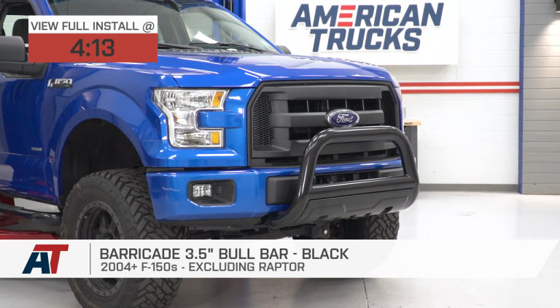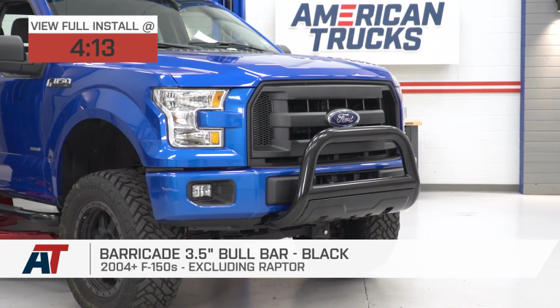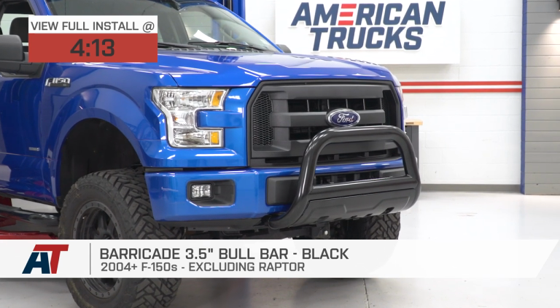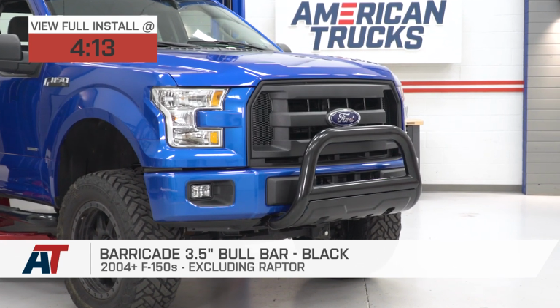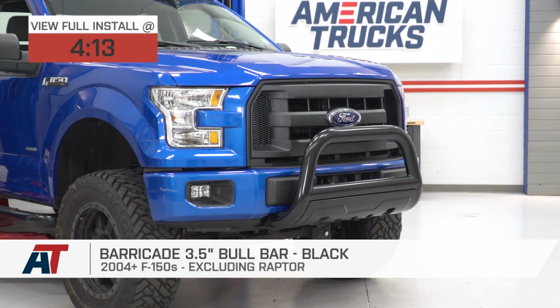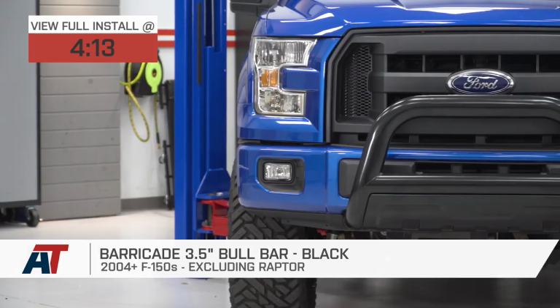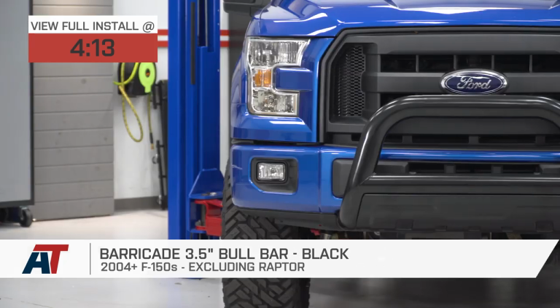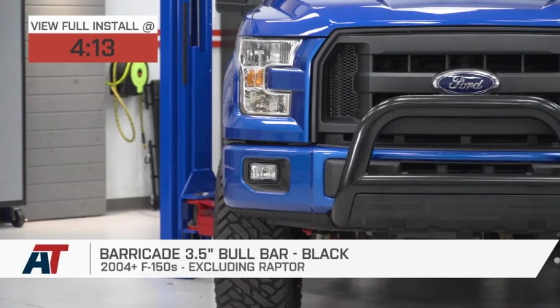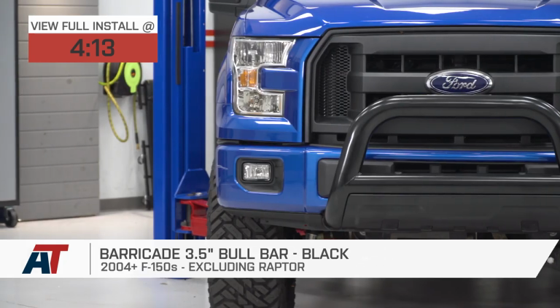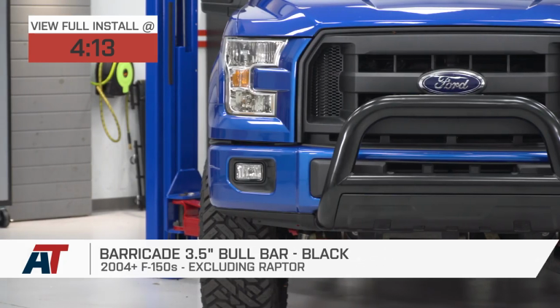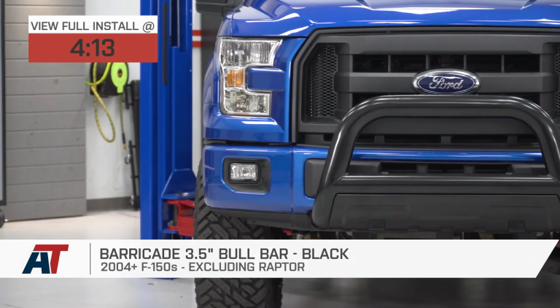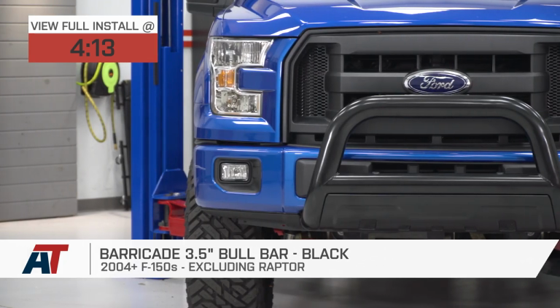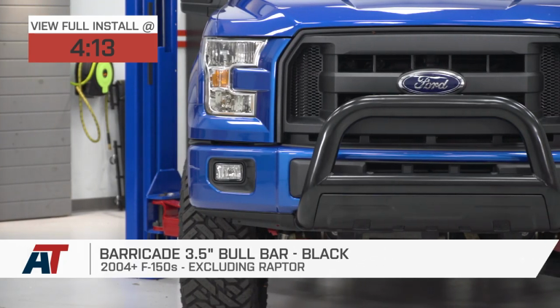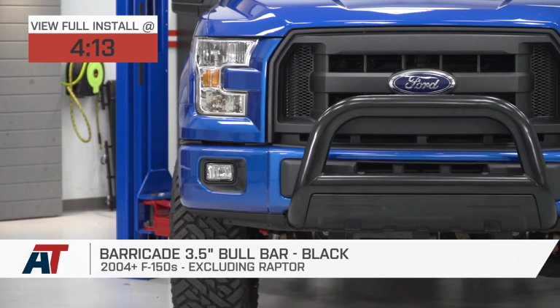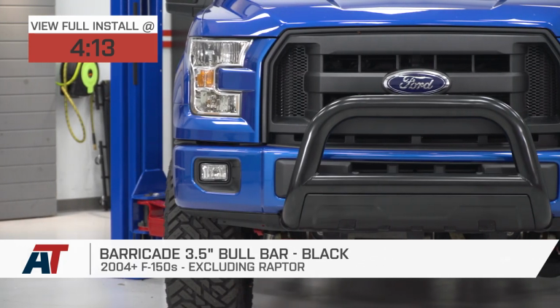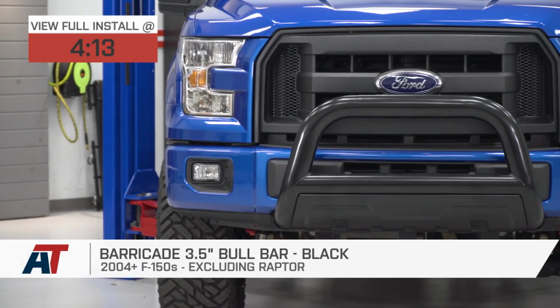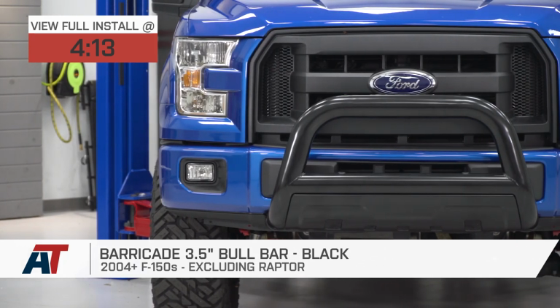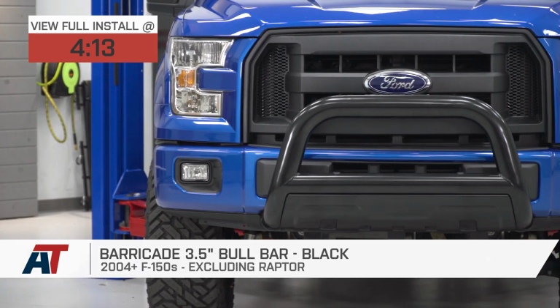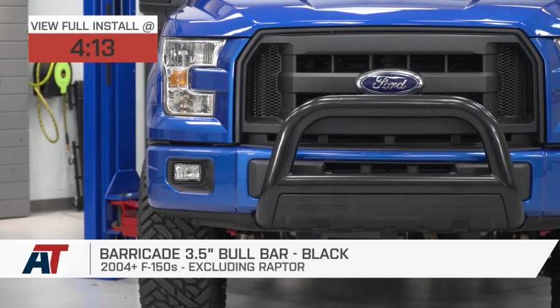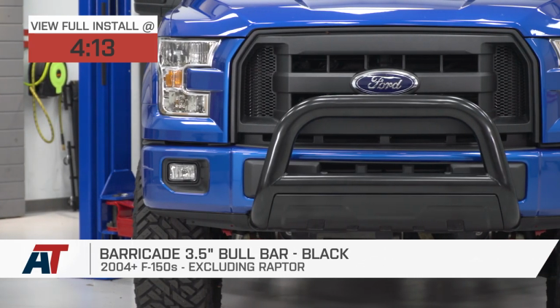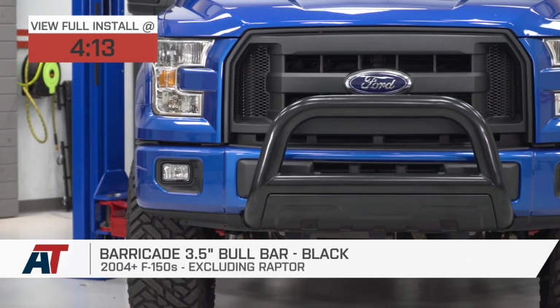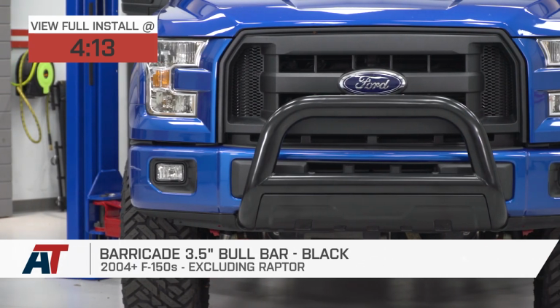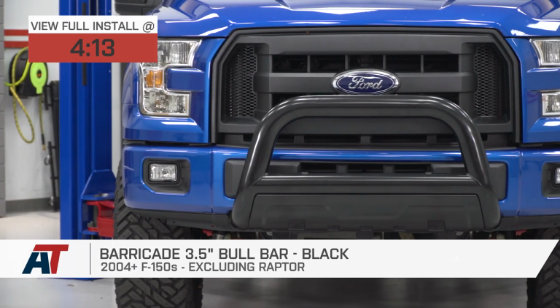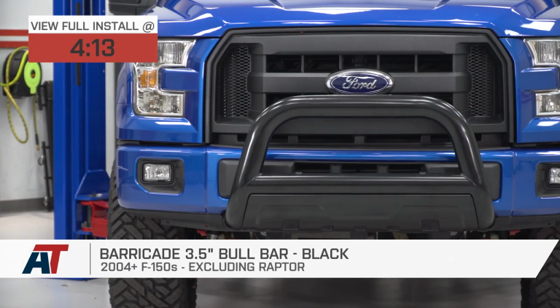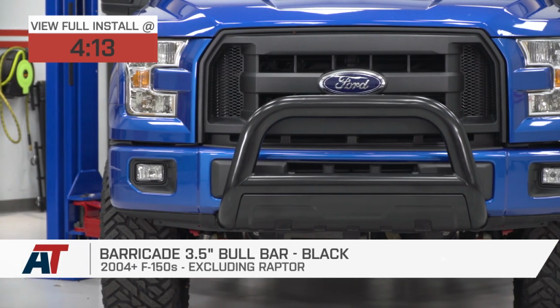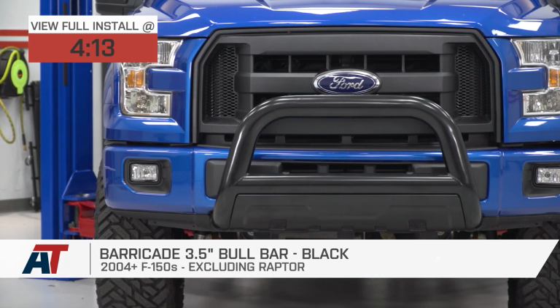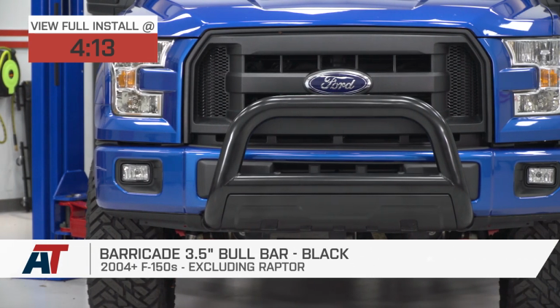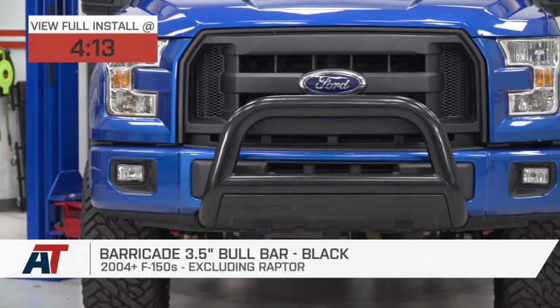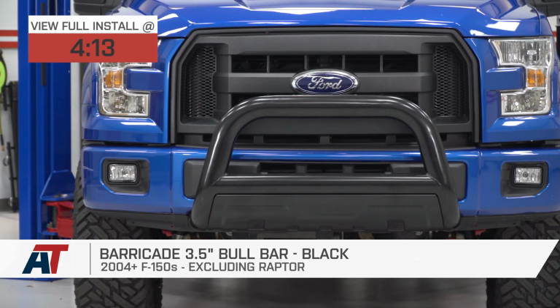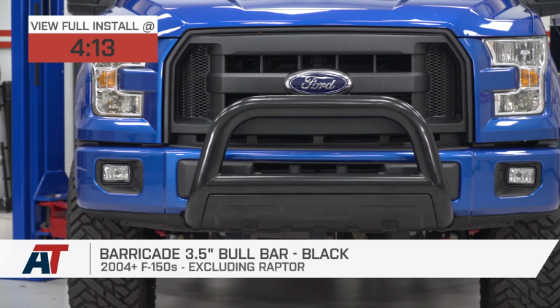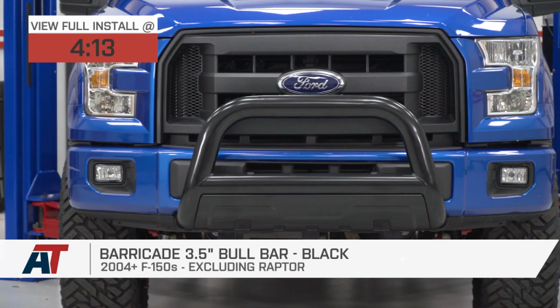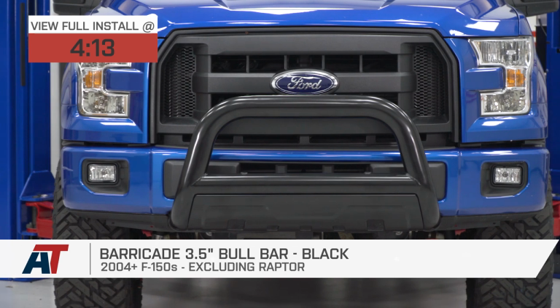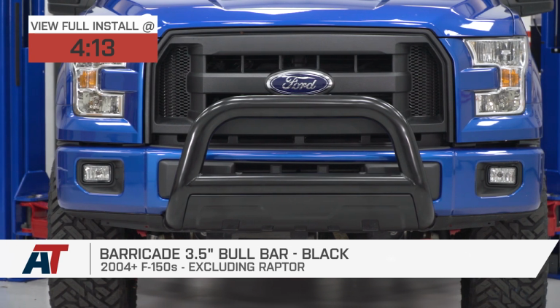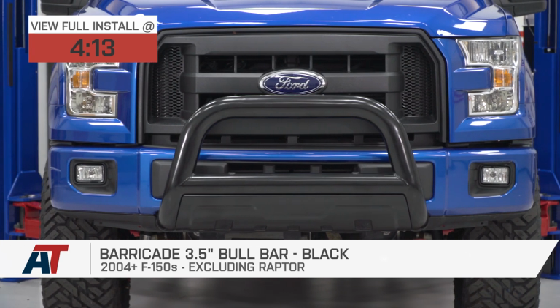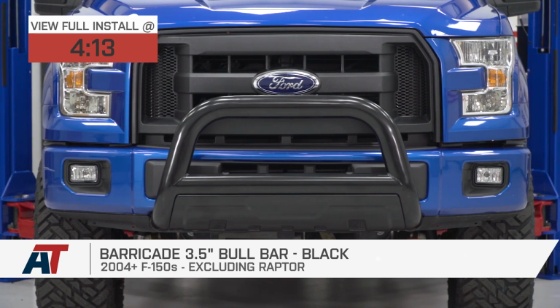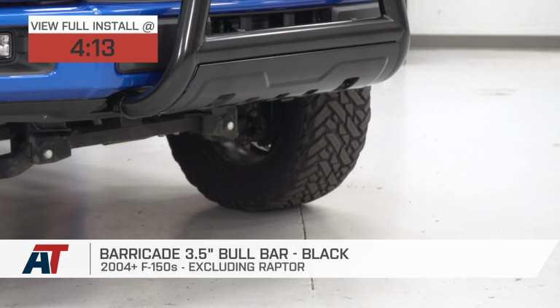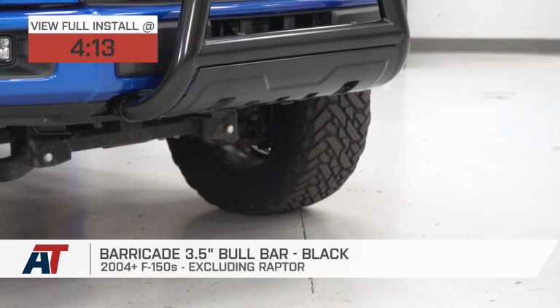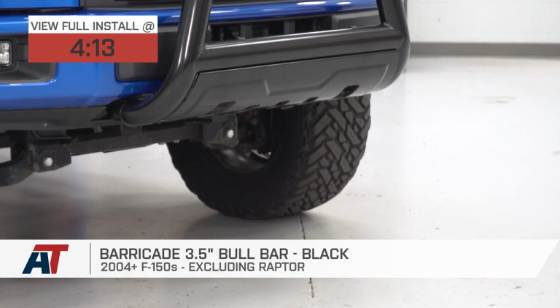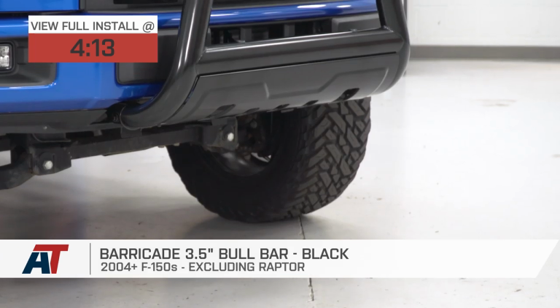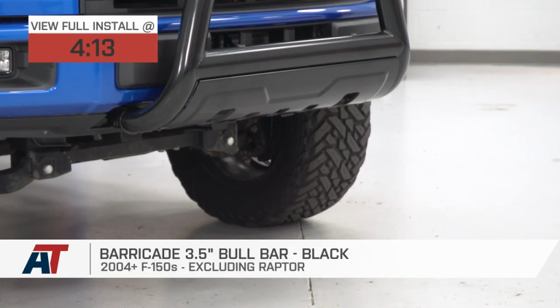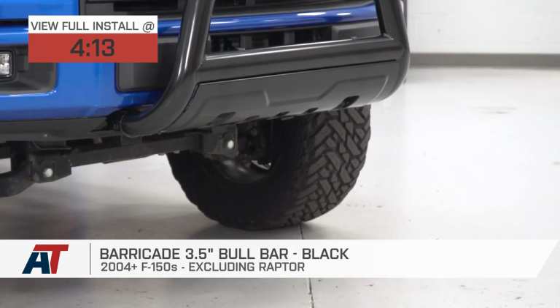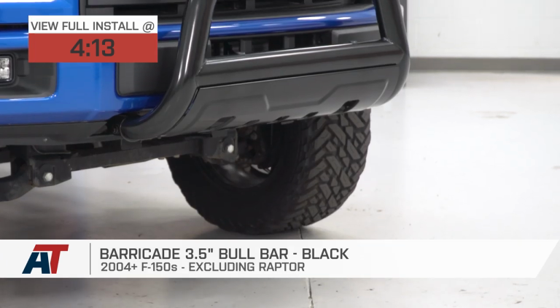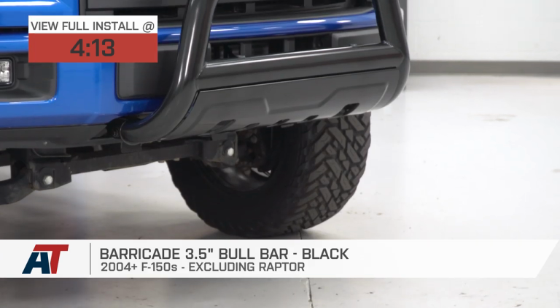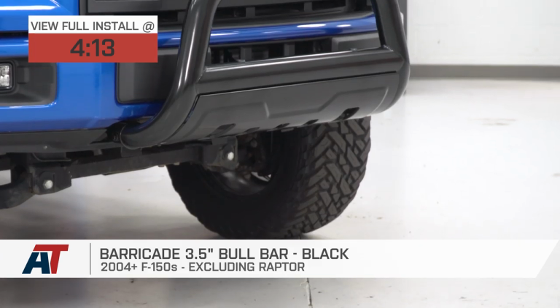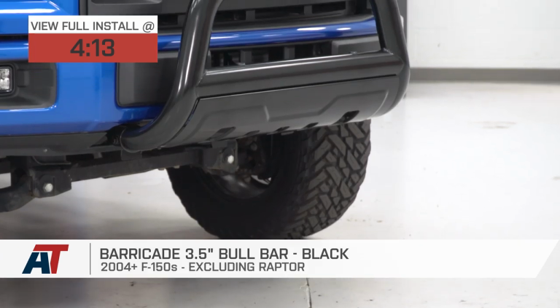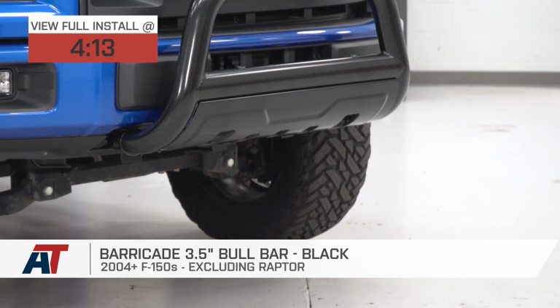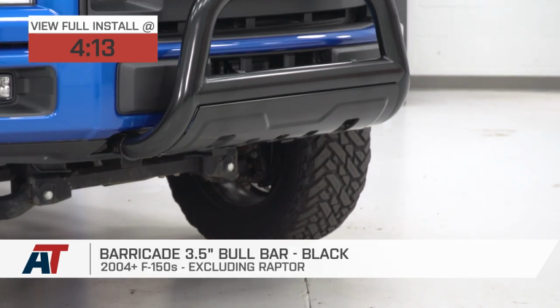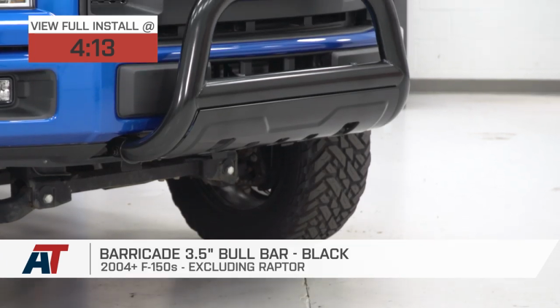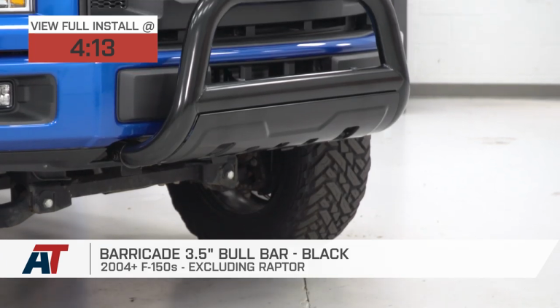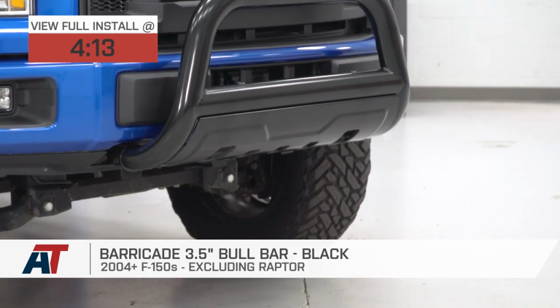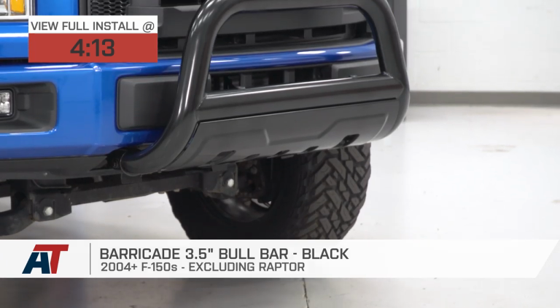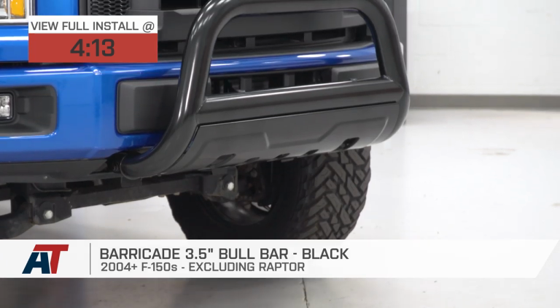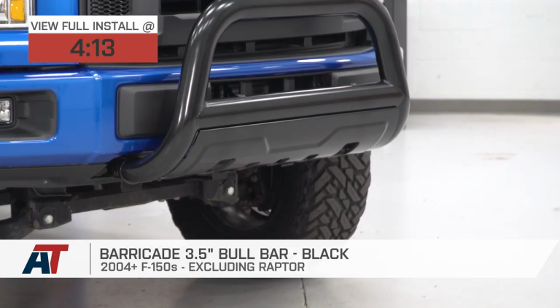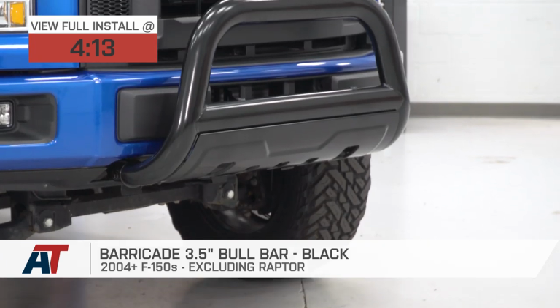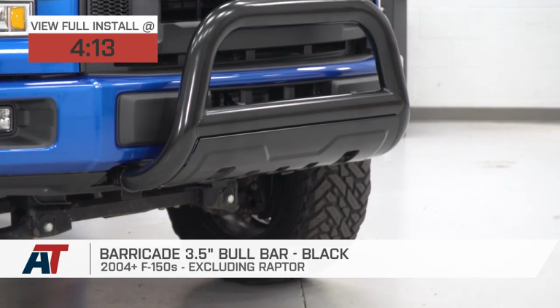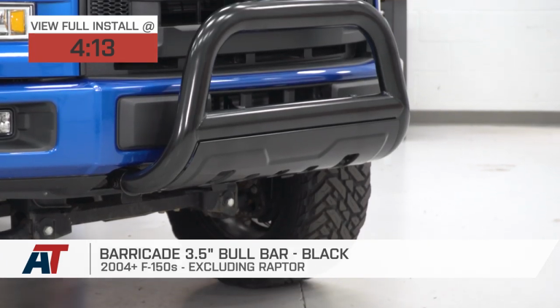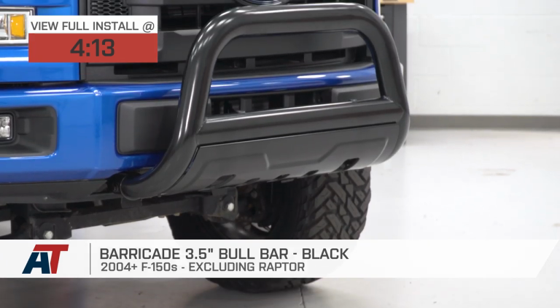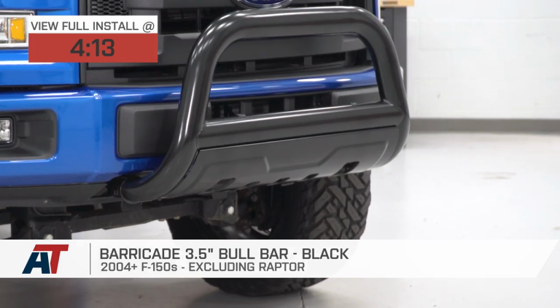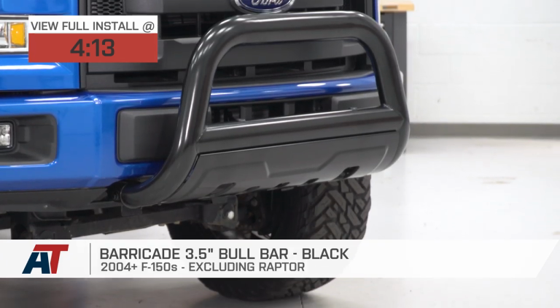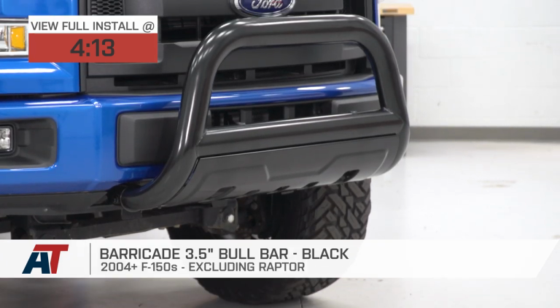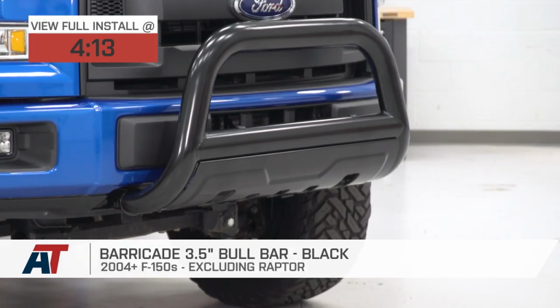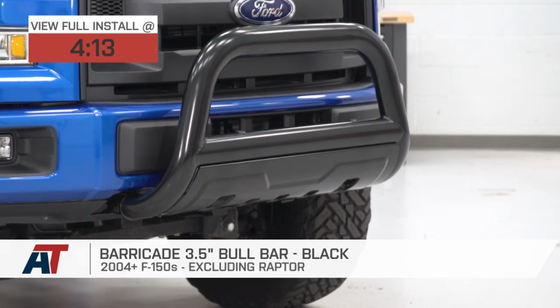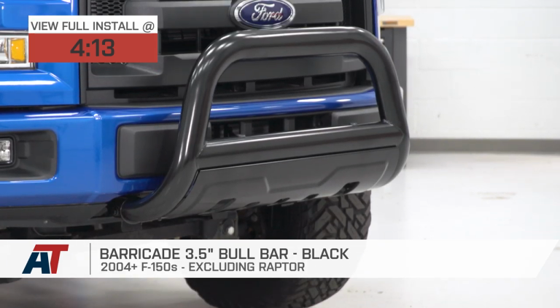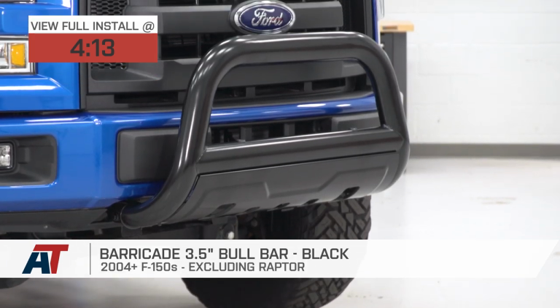This is gonna be a great option for you if you're looking for some off-road styling and protection for the front end of your truck at a budget-friendly price tag.